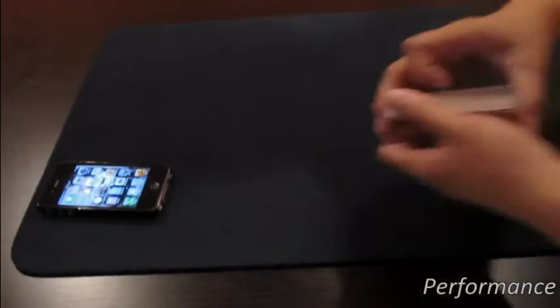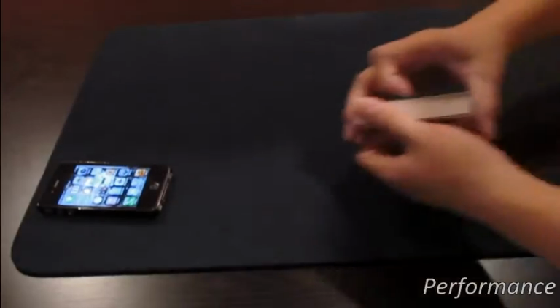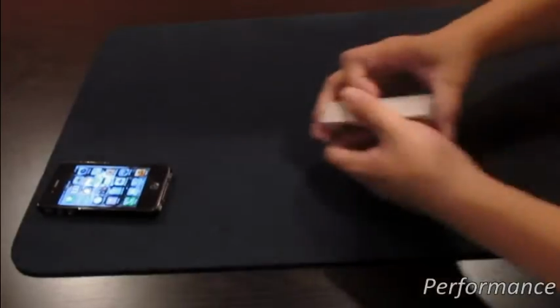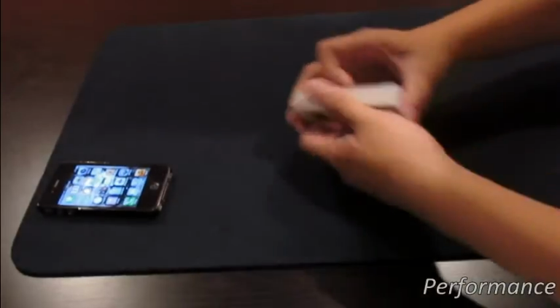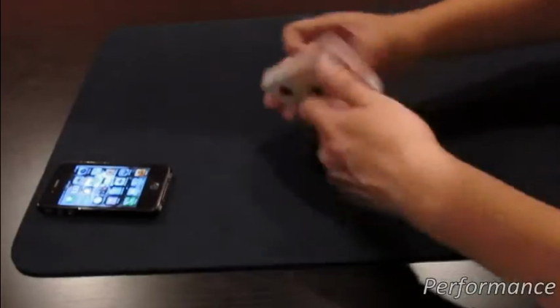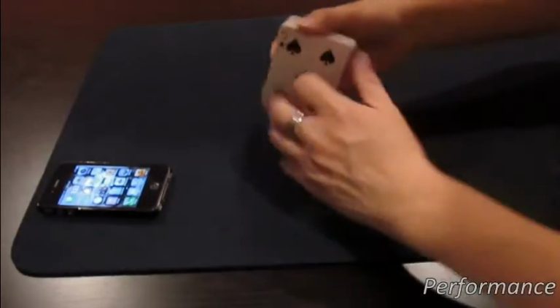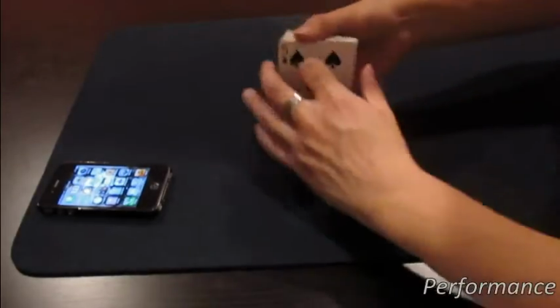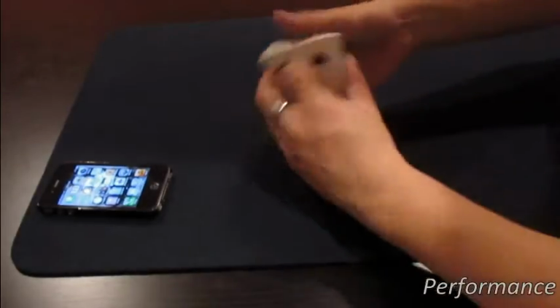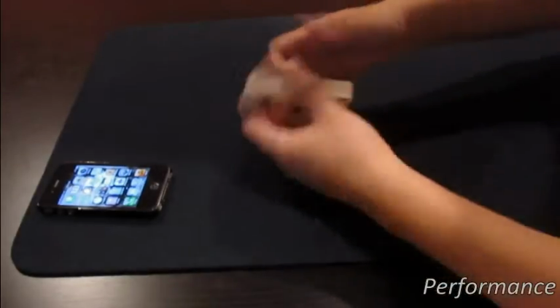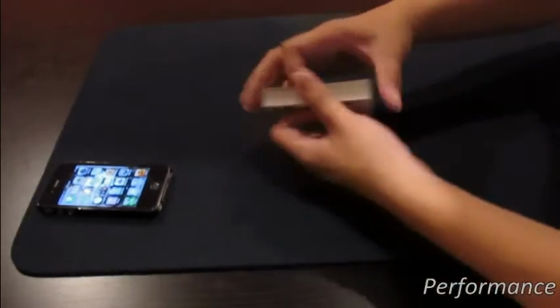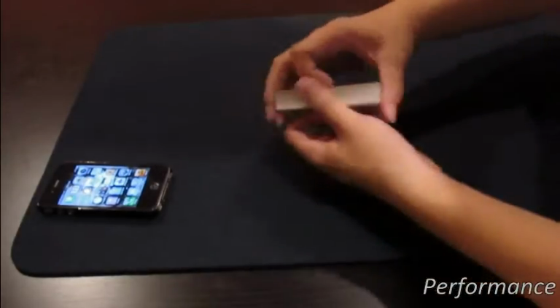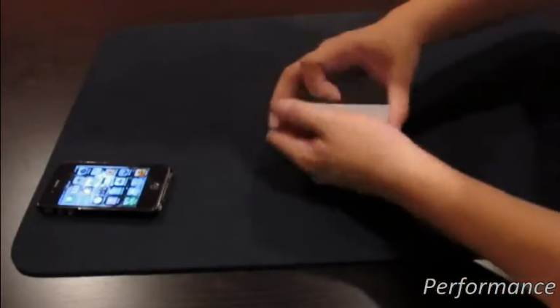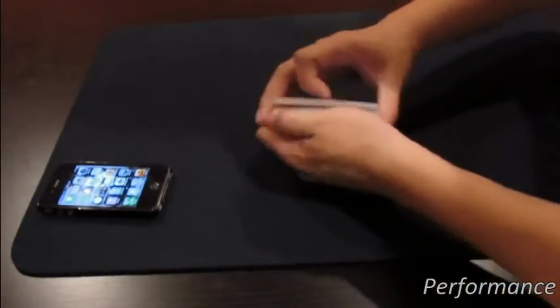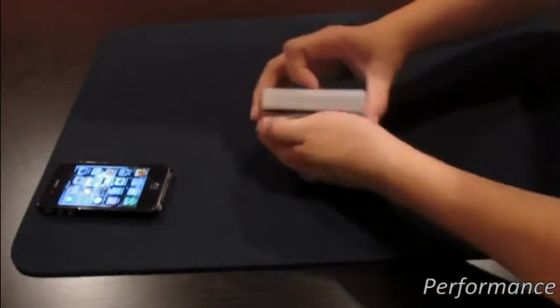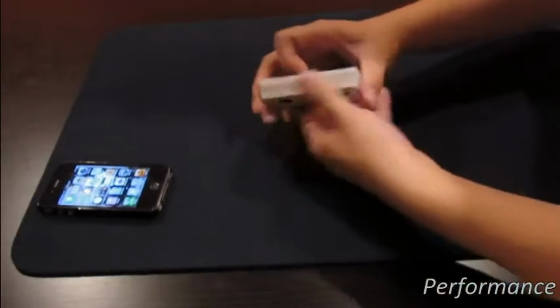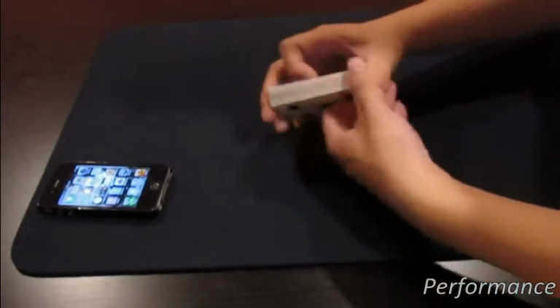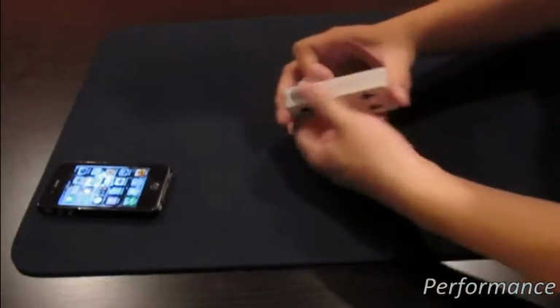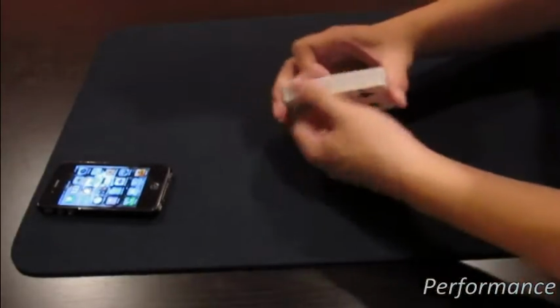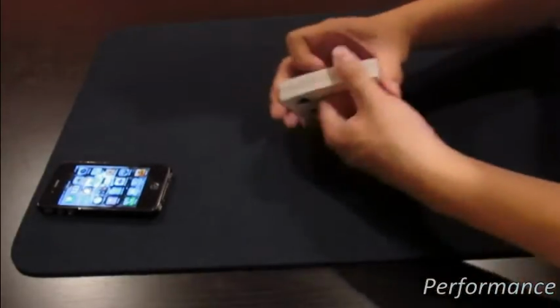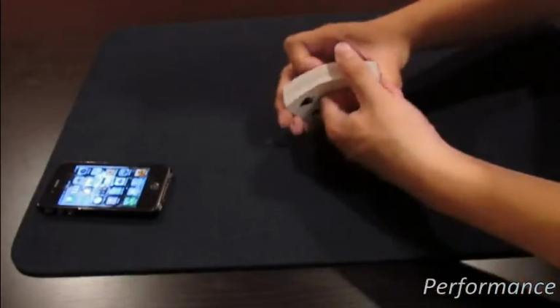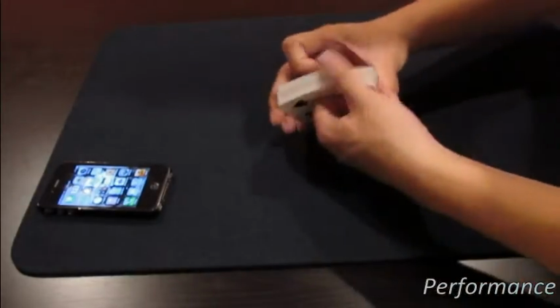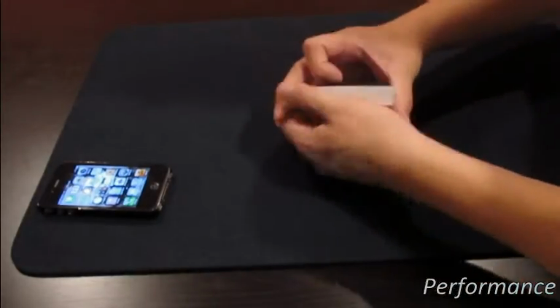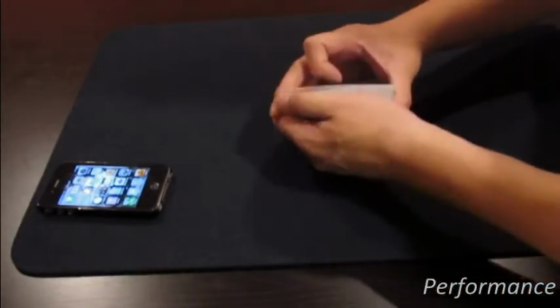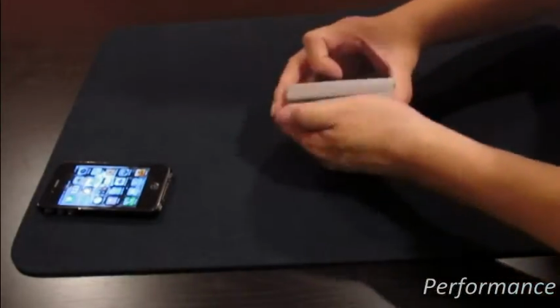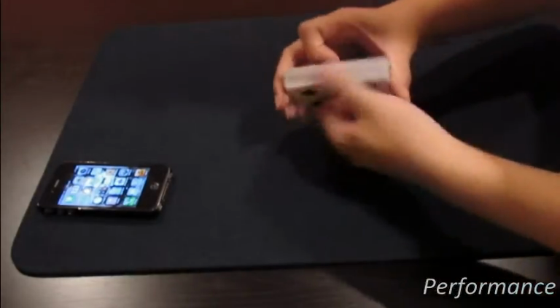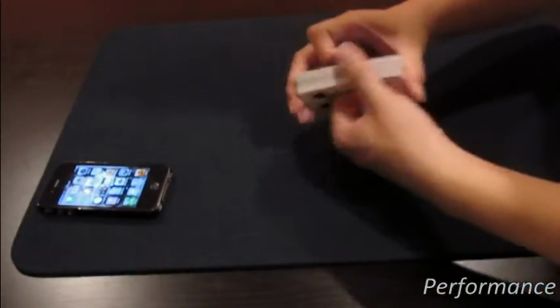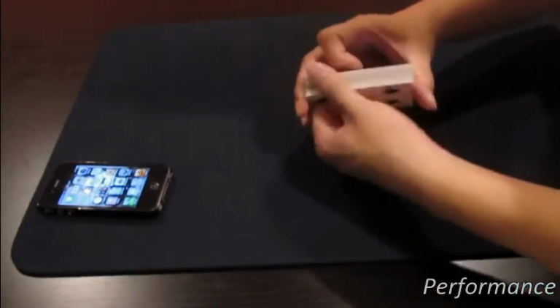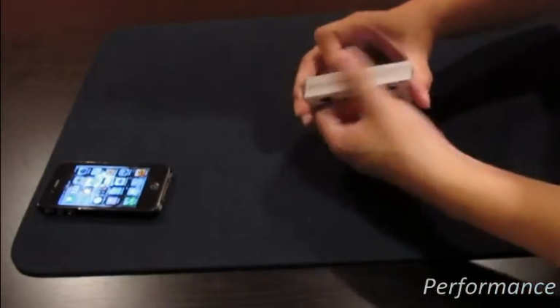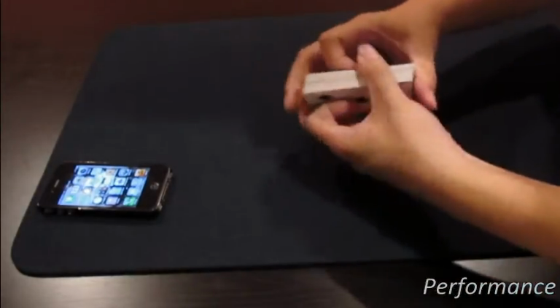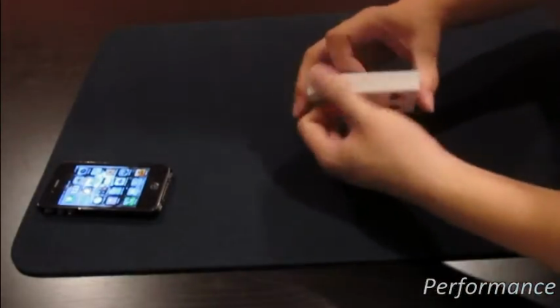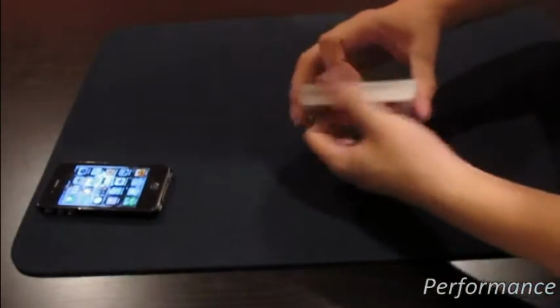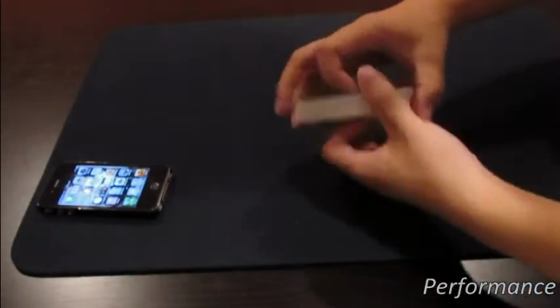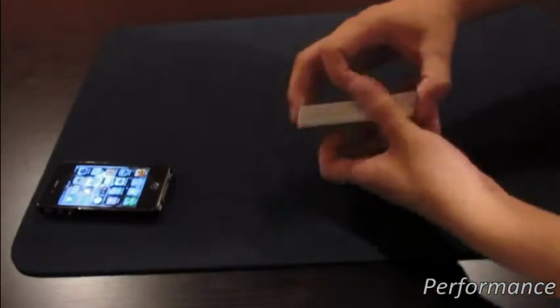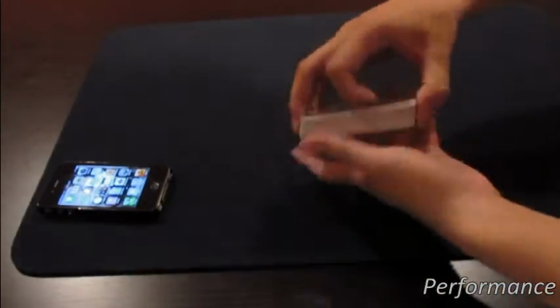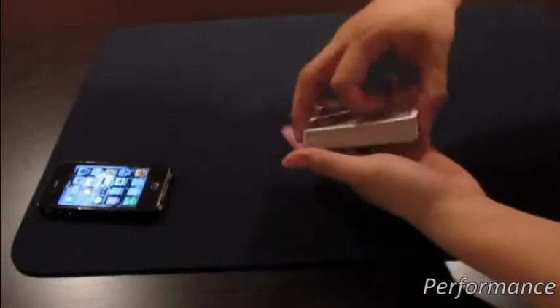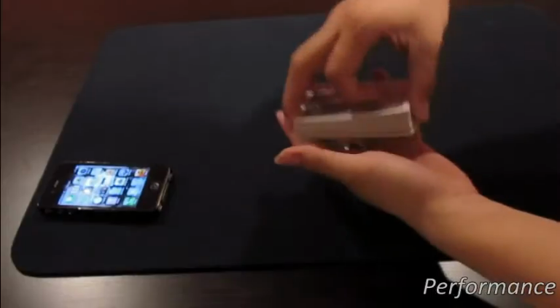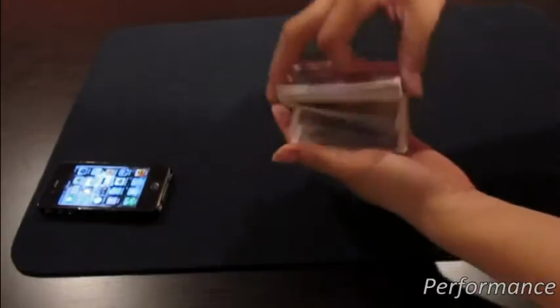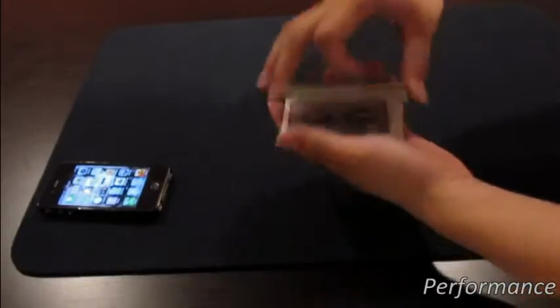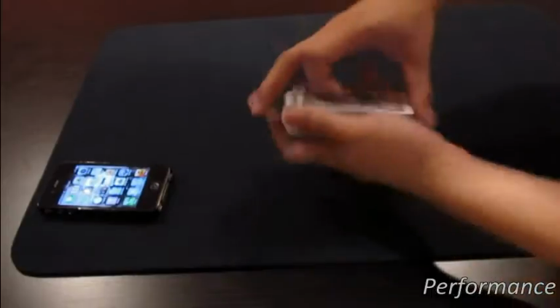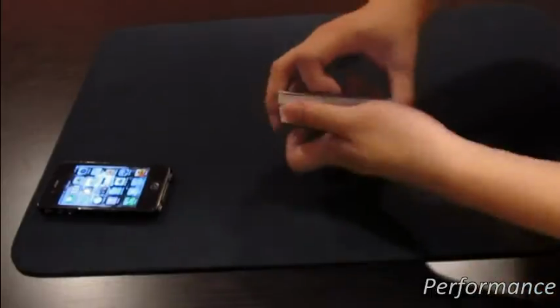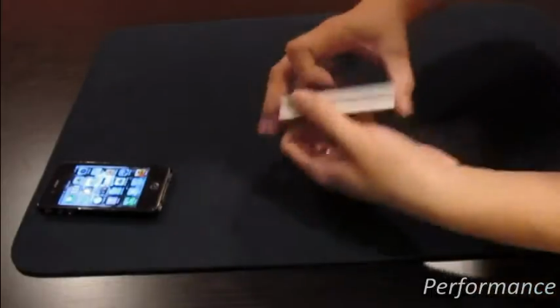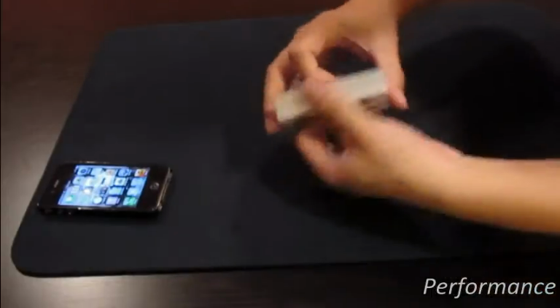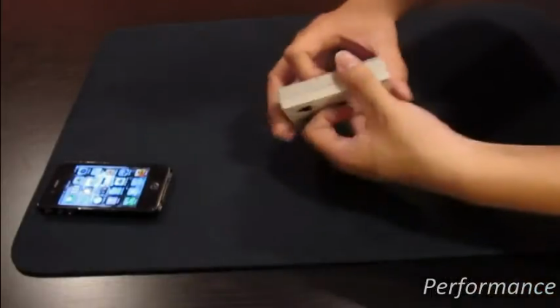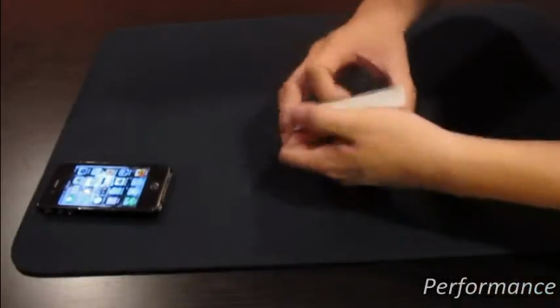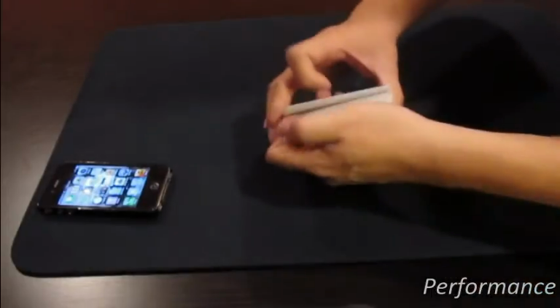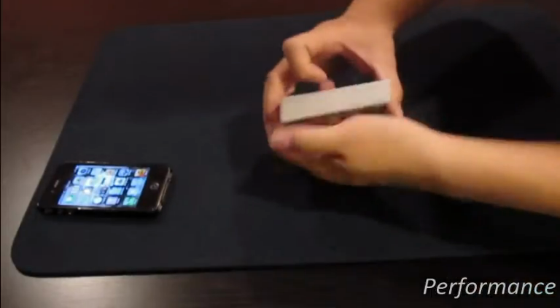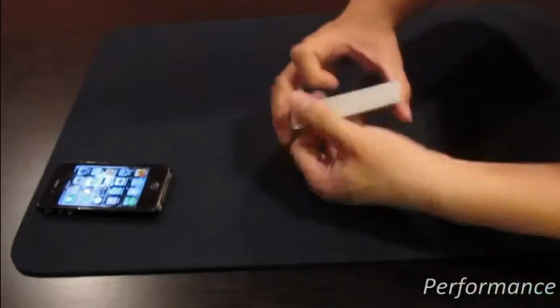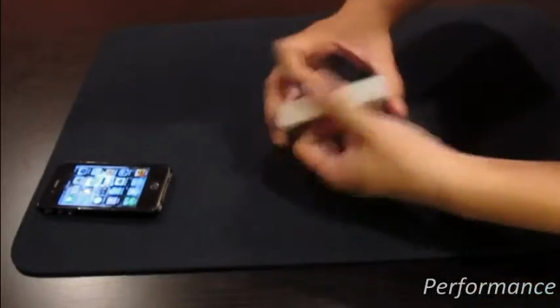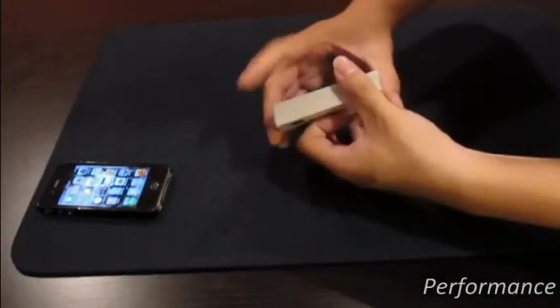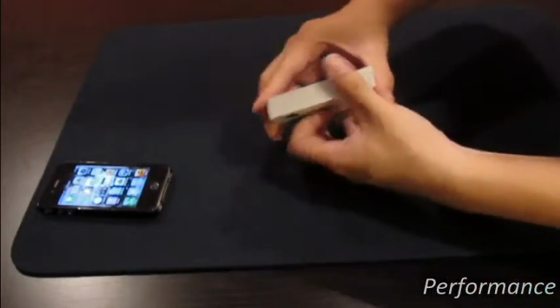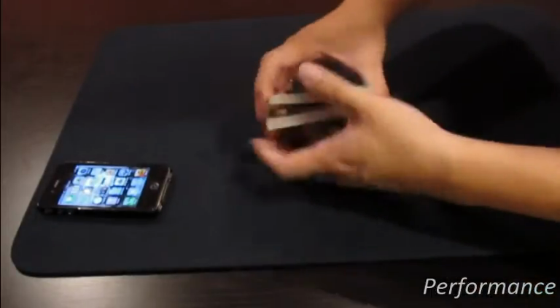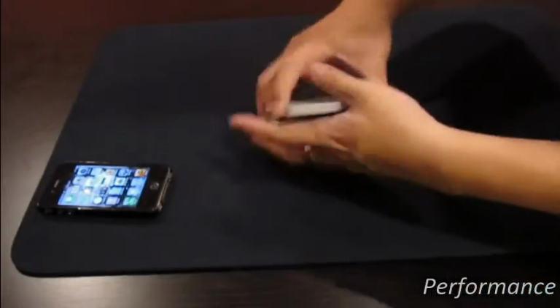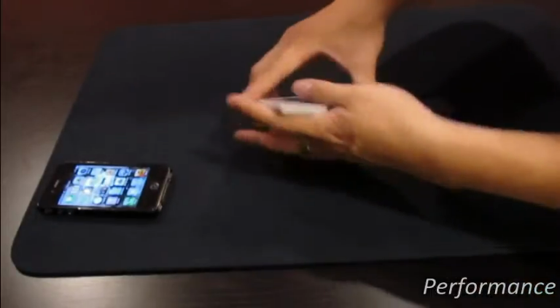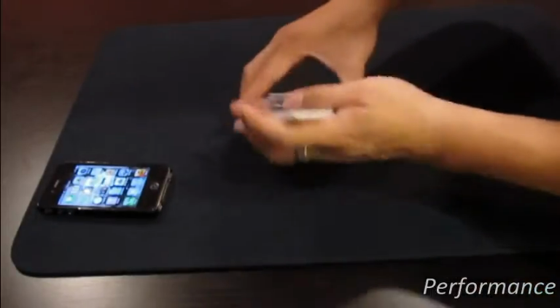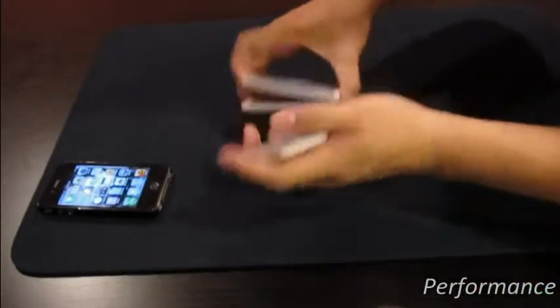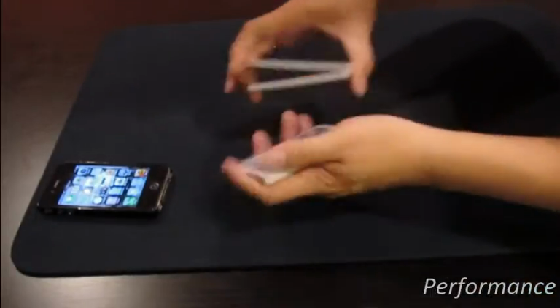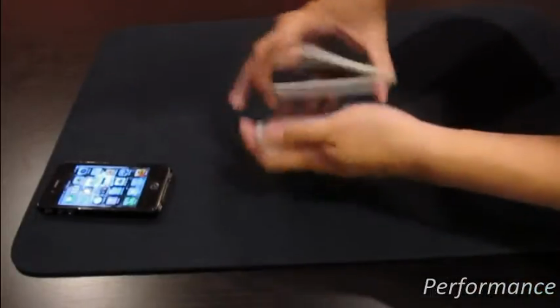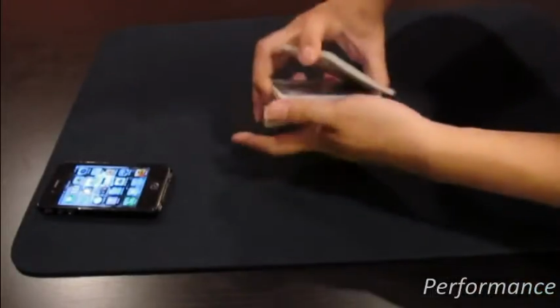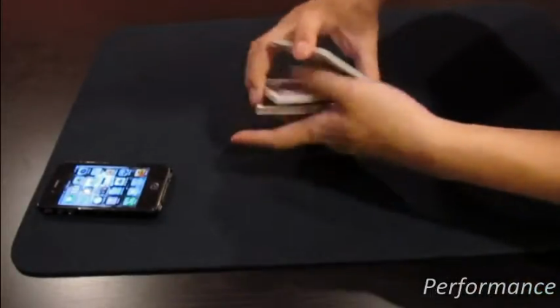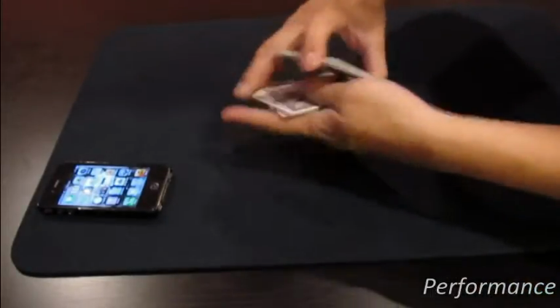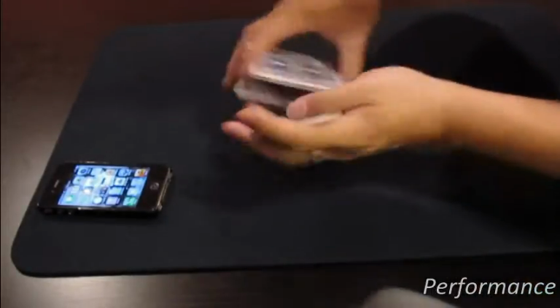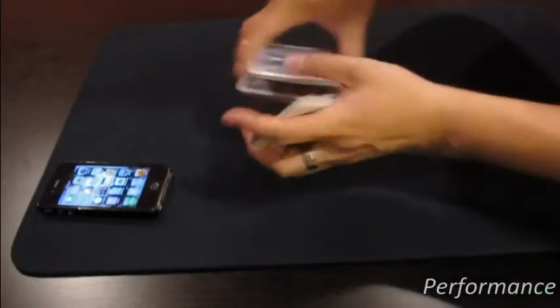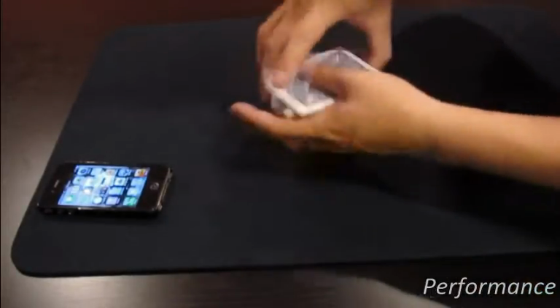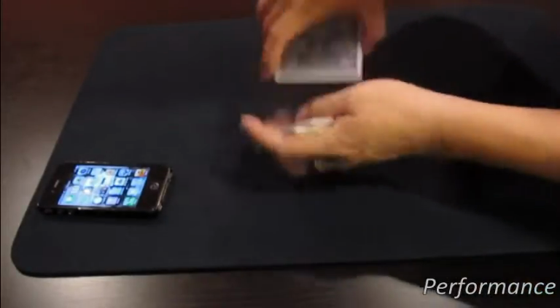Alright, how's it going guys? I have a really cool trick to show you guys. So I have a deck of cards right here. I'm going to give the deck a few cuts, just like this.